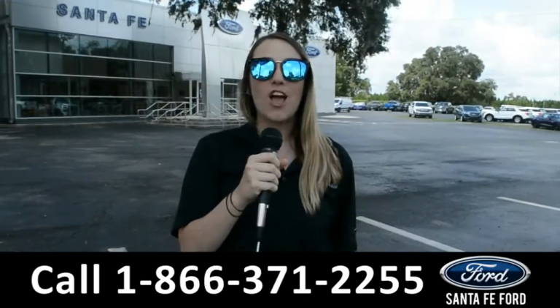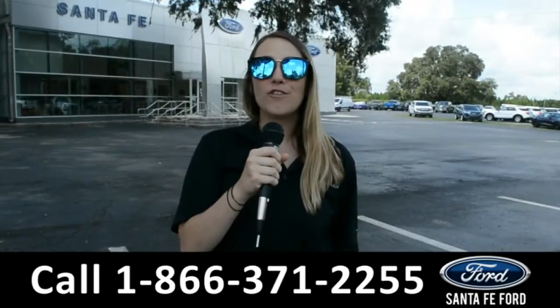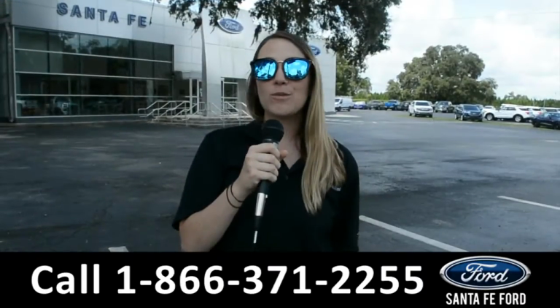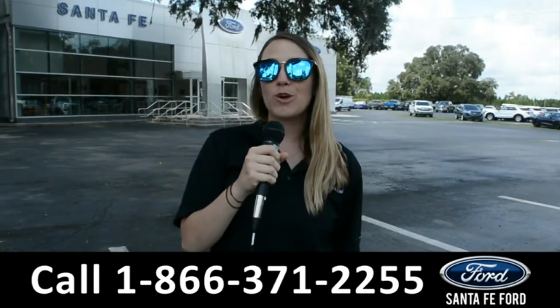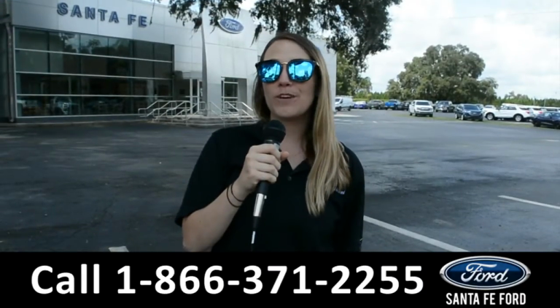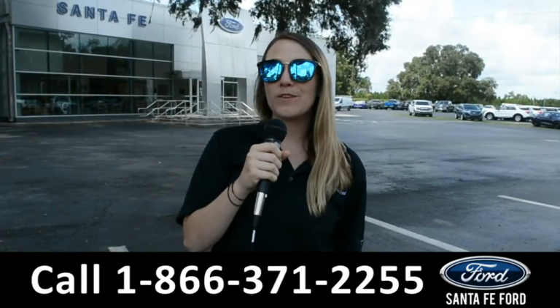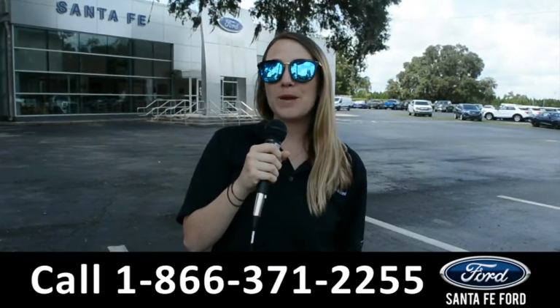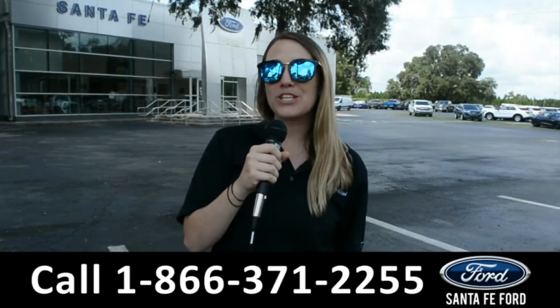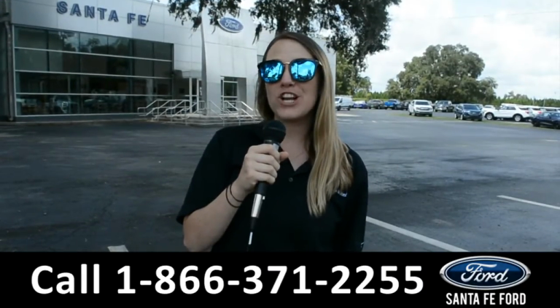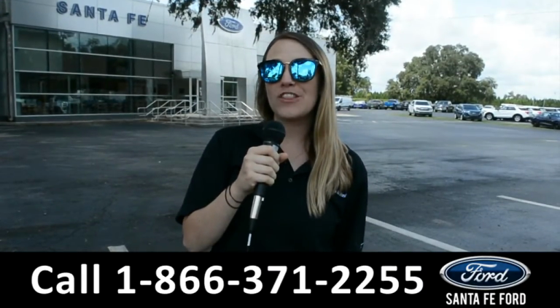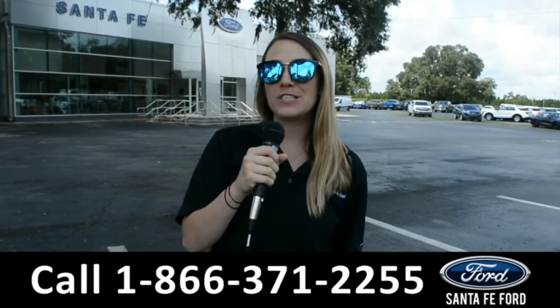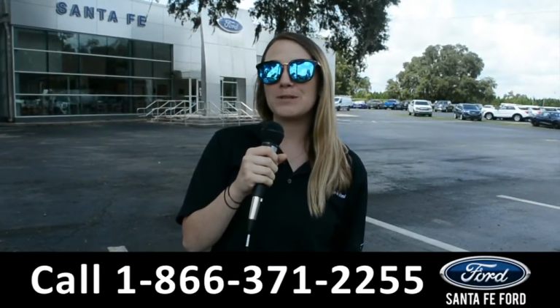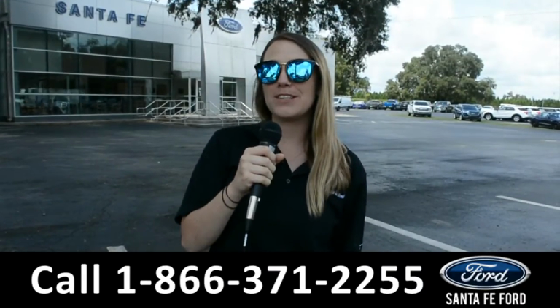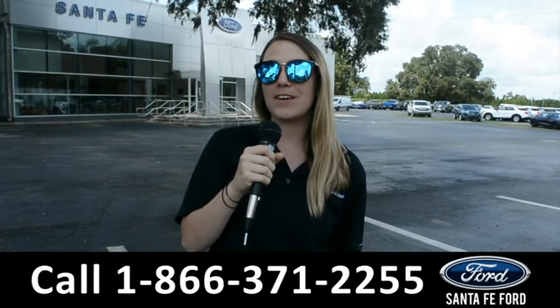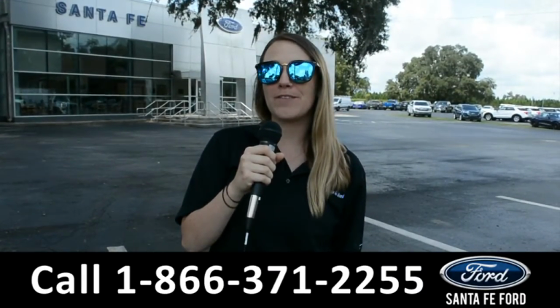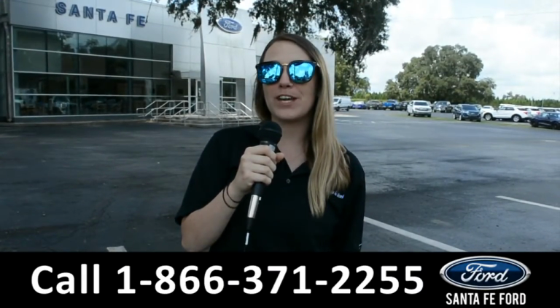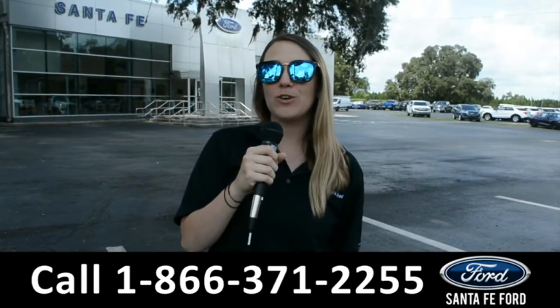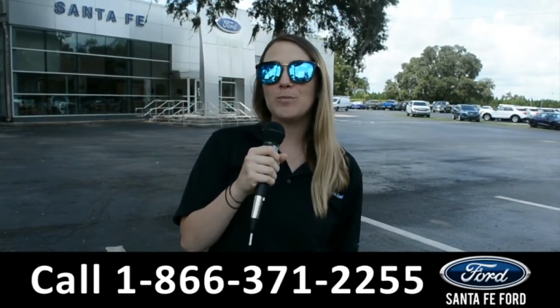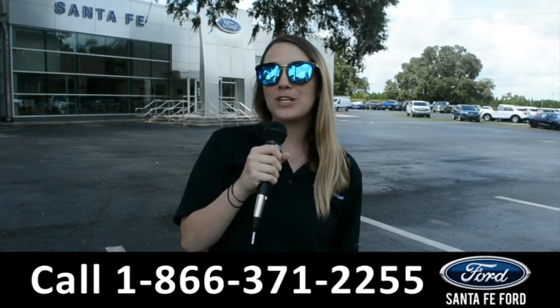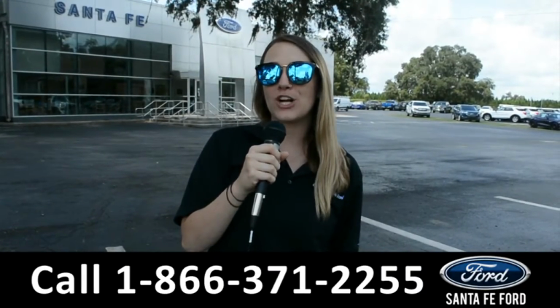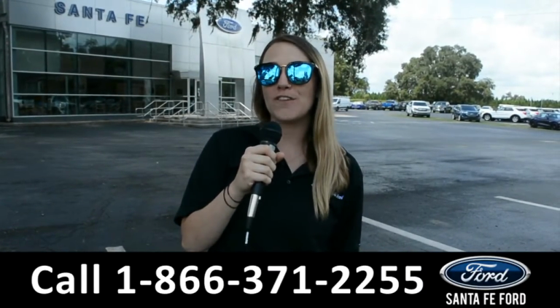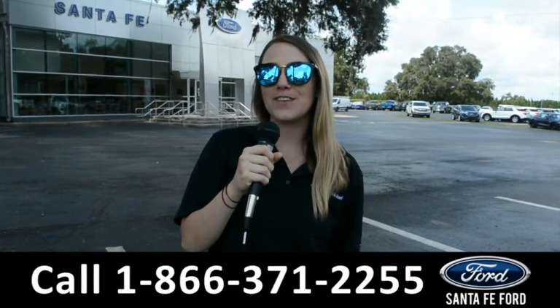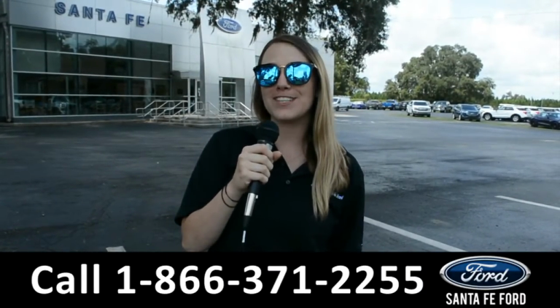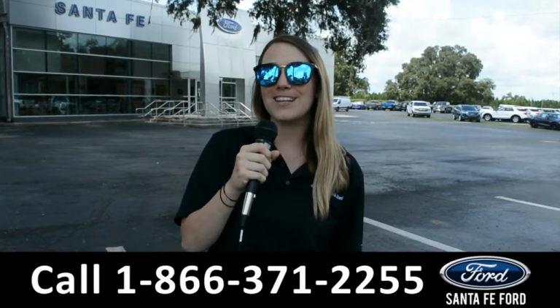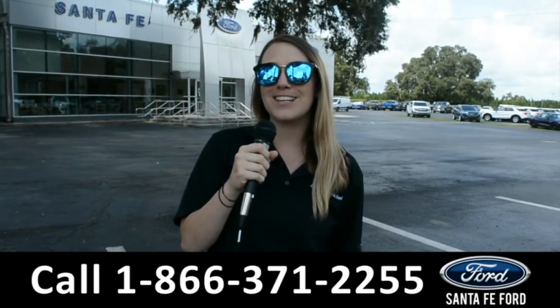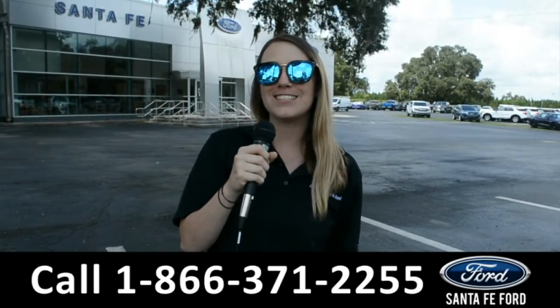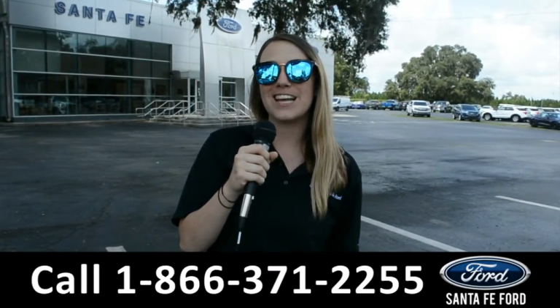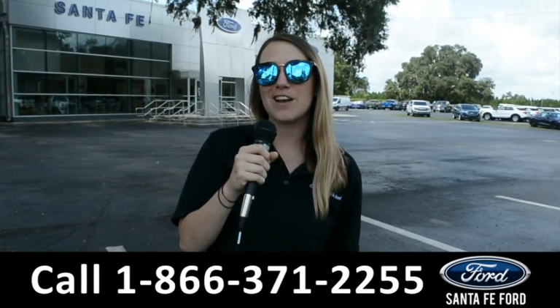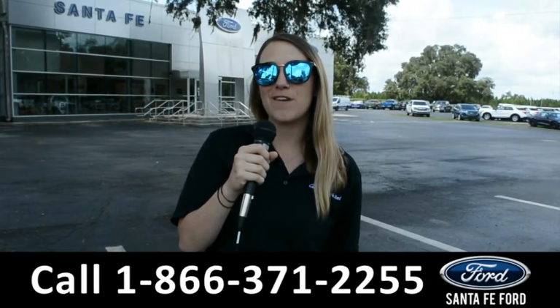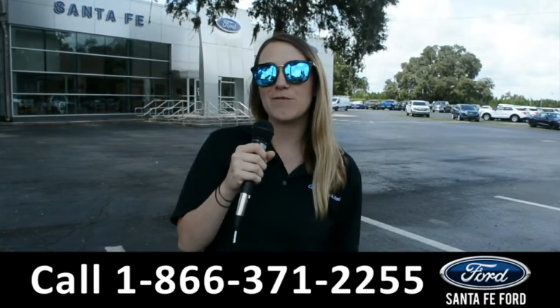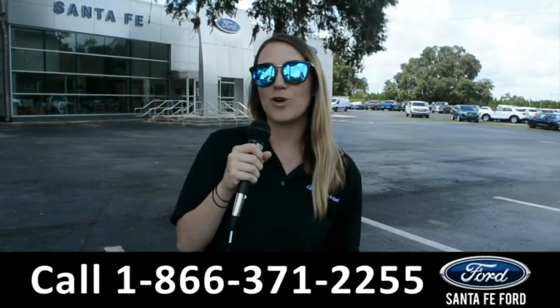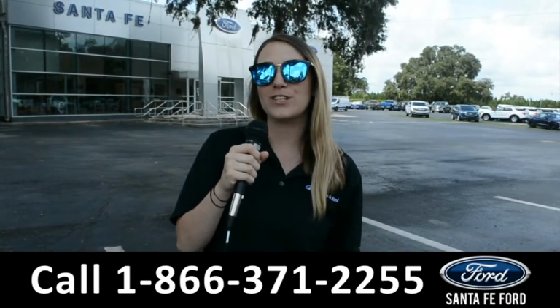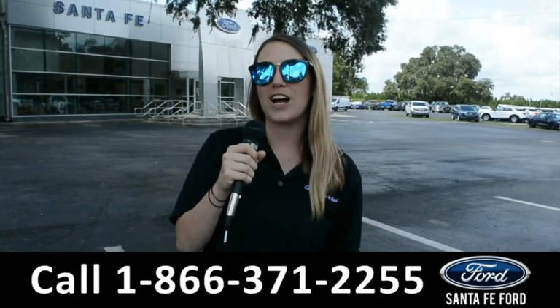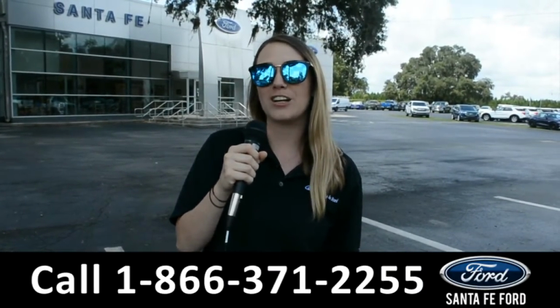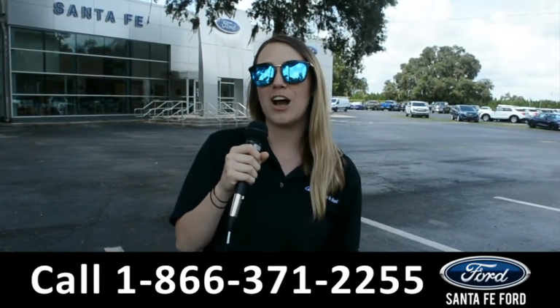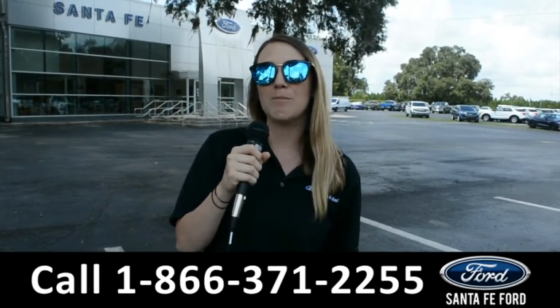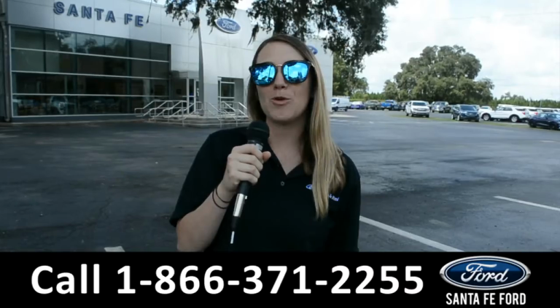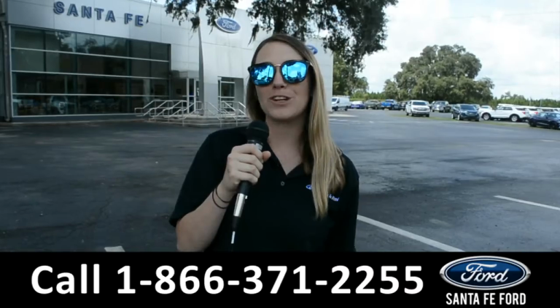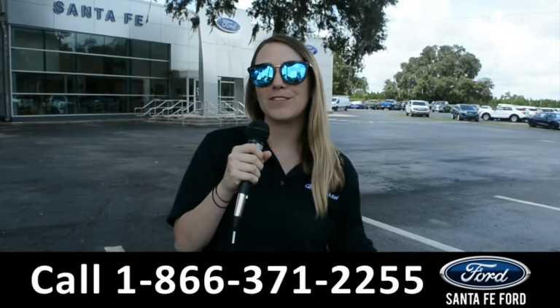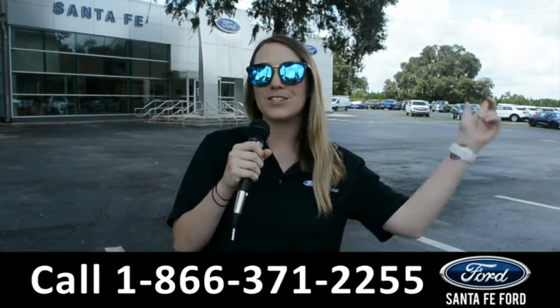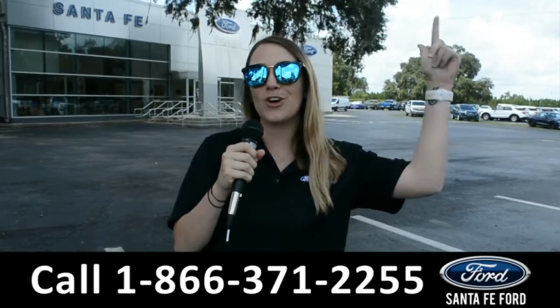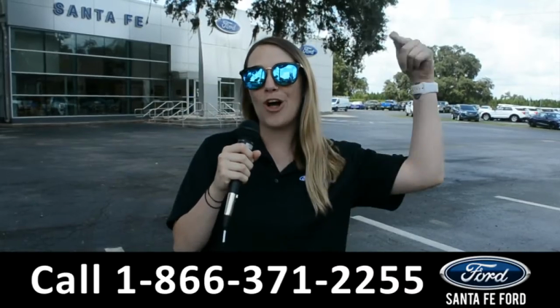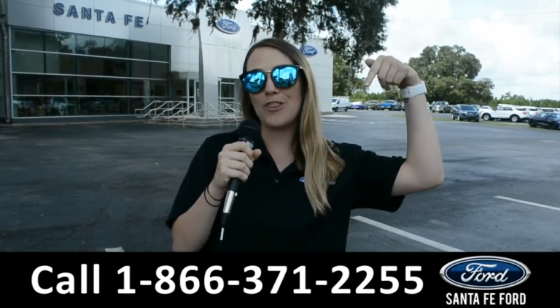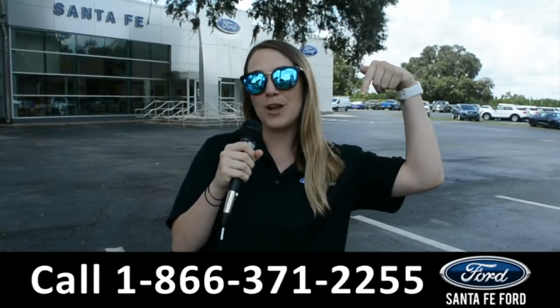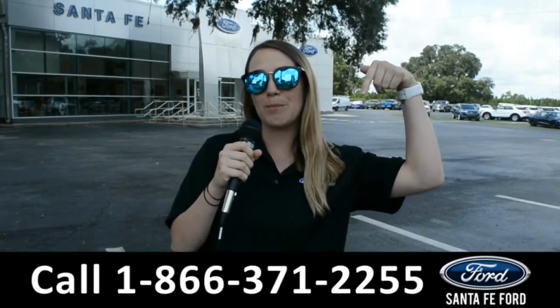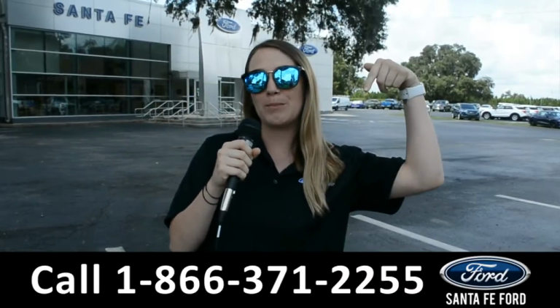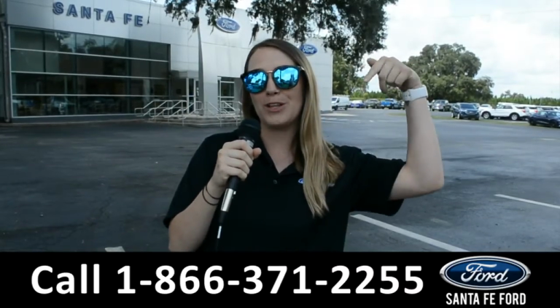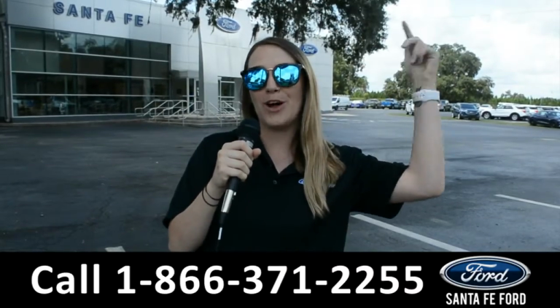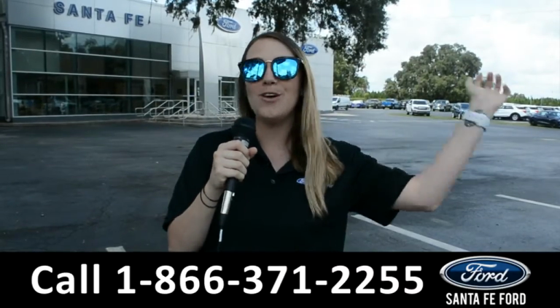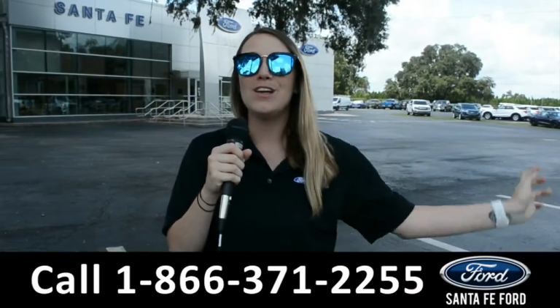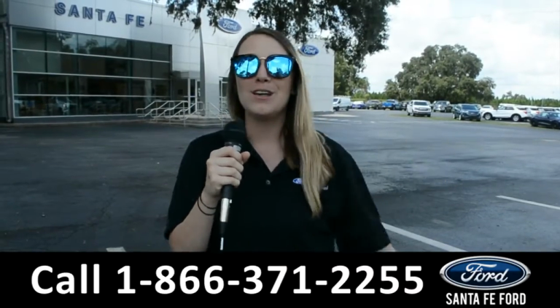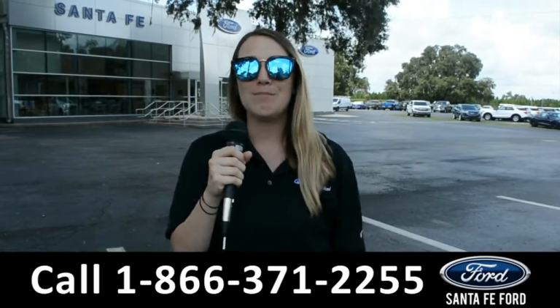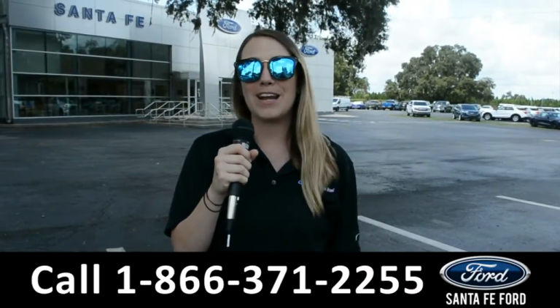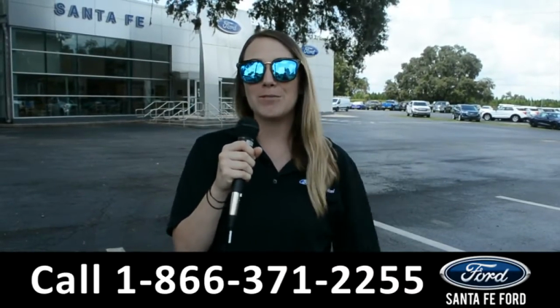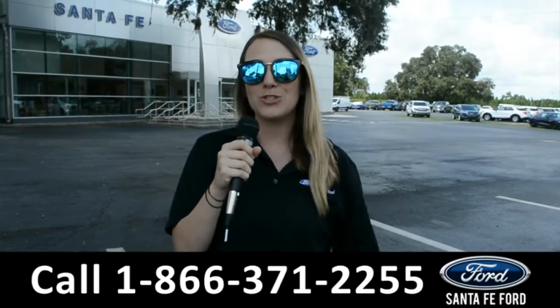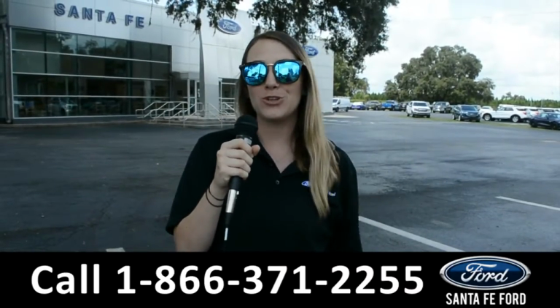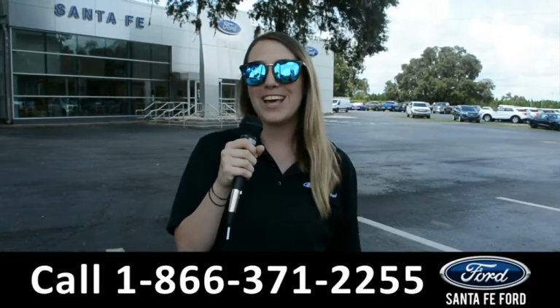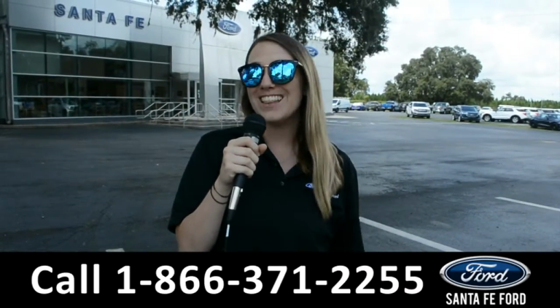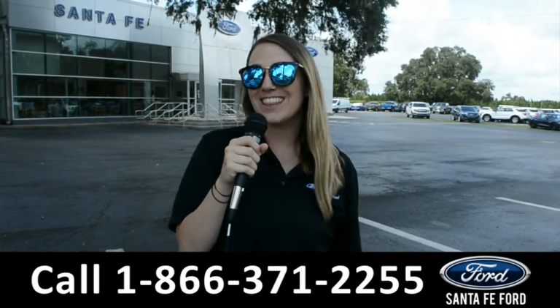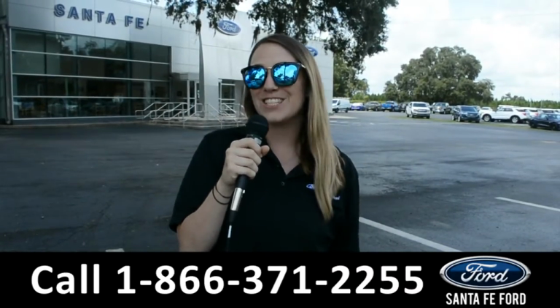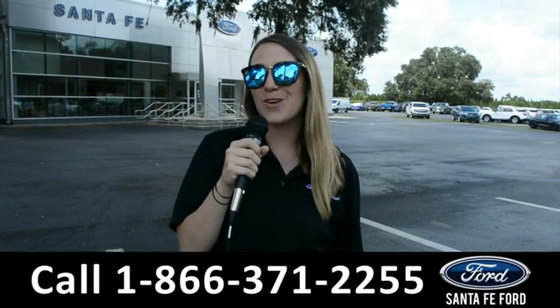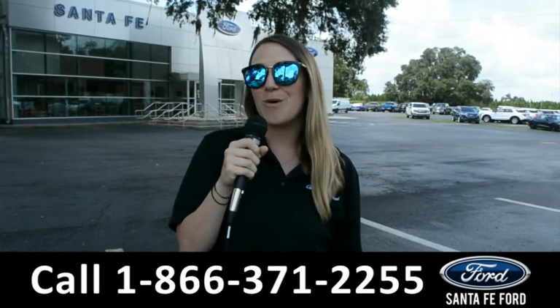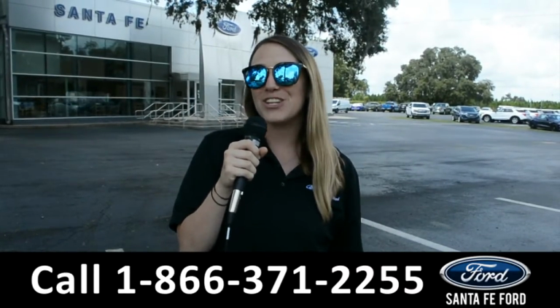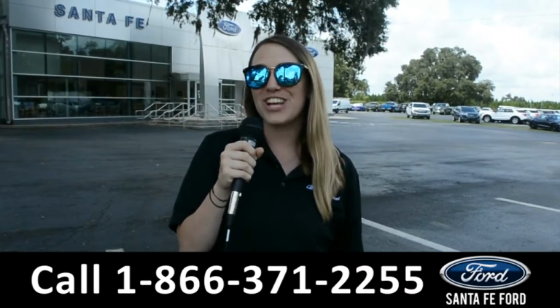For more information on this specific vehicle, be sure to visit us at SantaFeFord.com, or give us a call at the number below. My name is Julia, and thanks for watching.